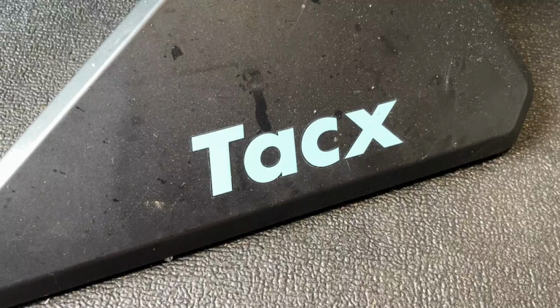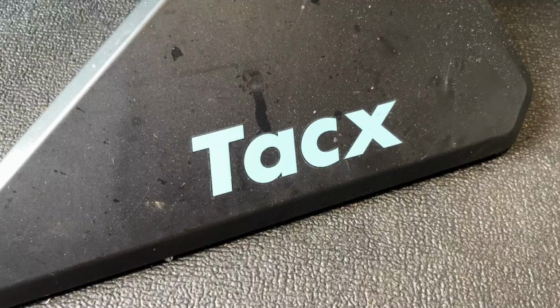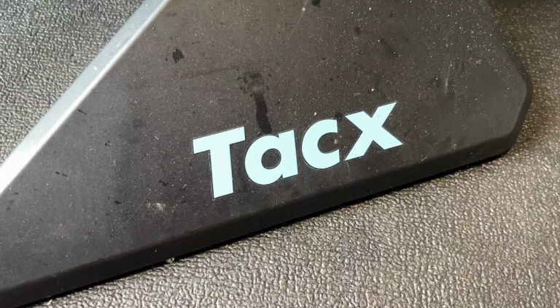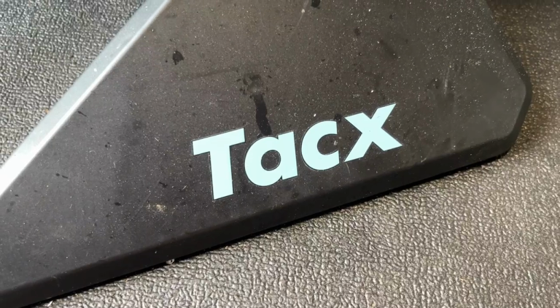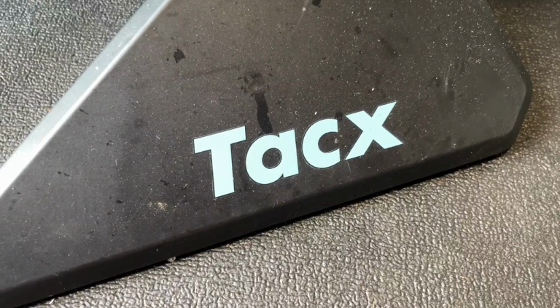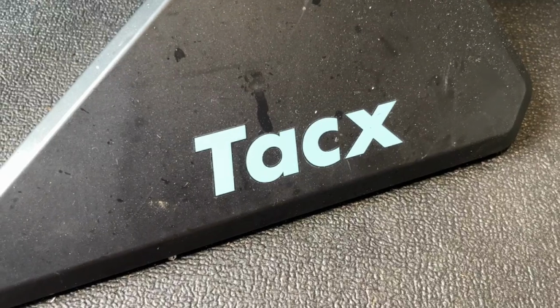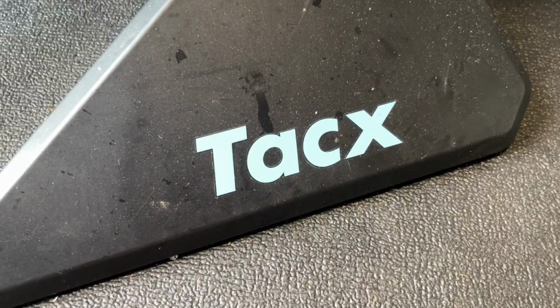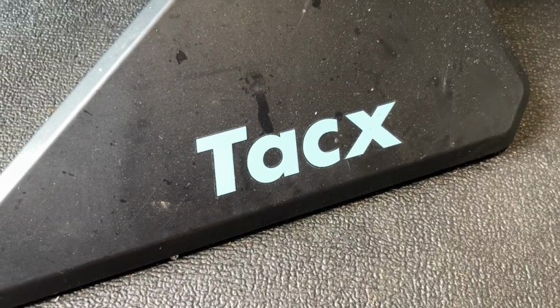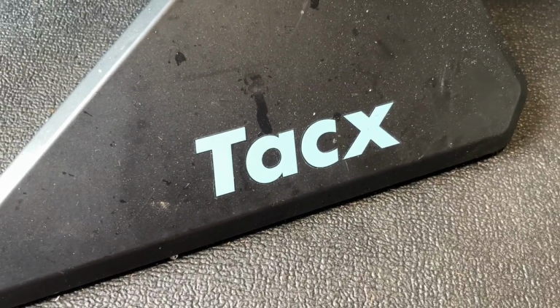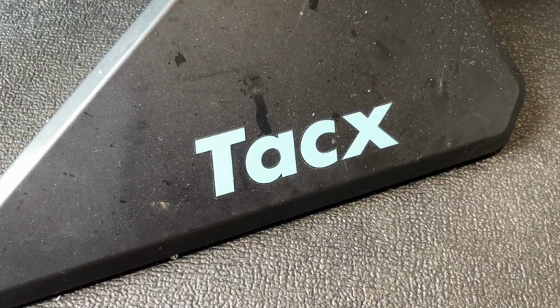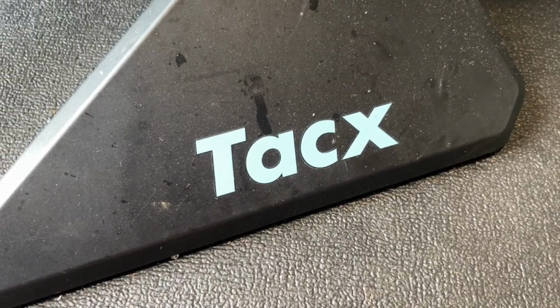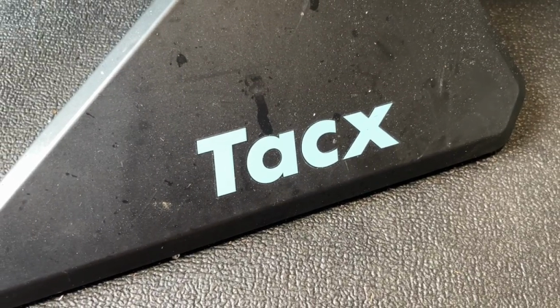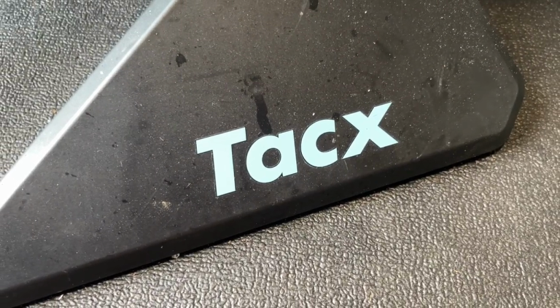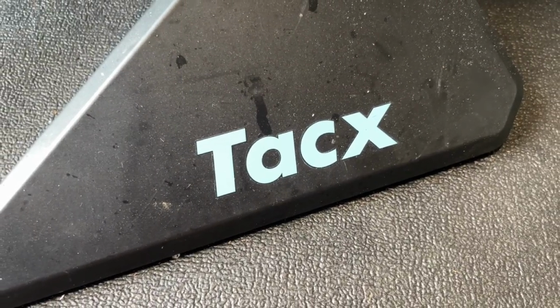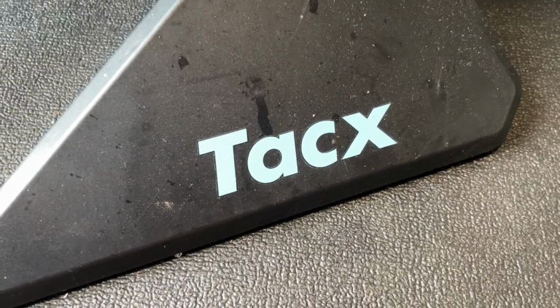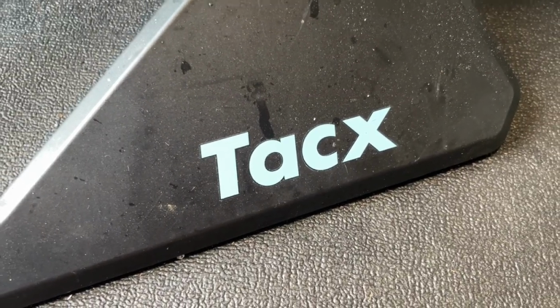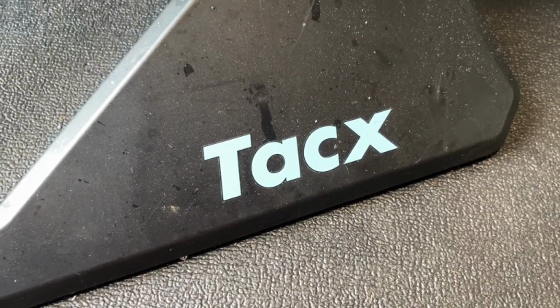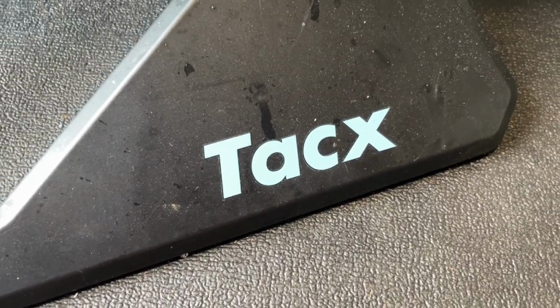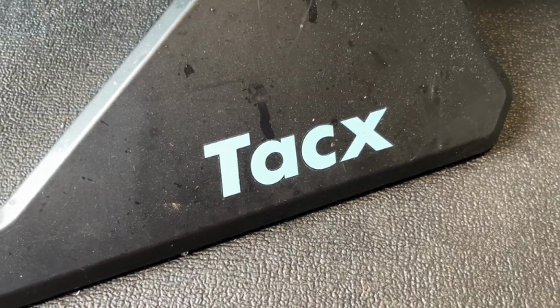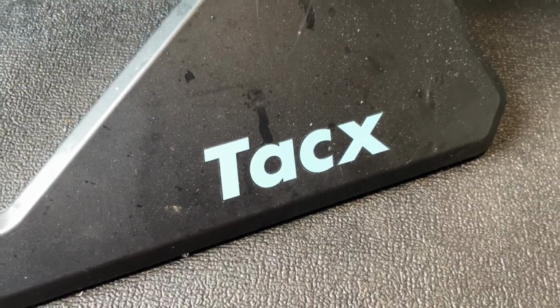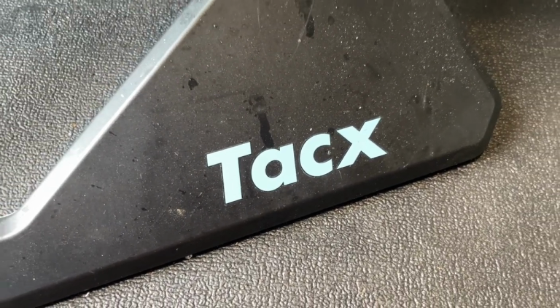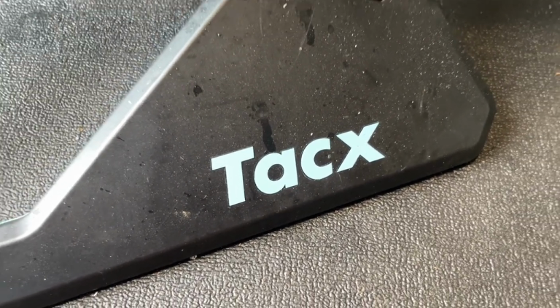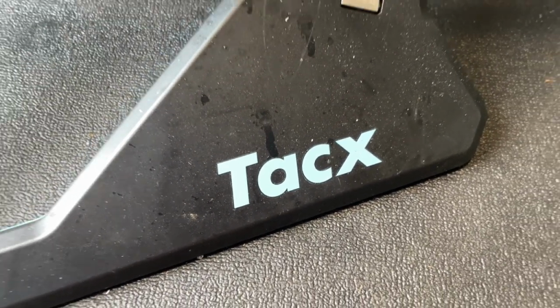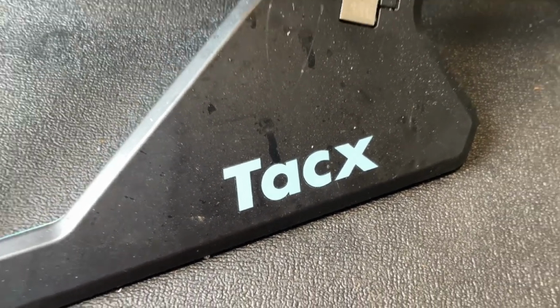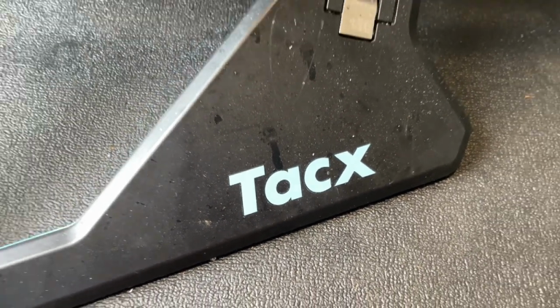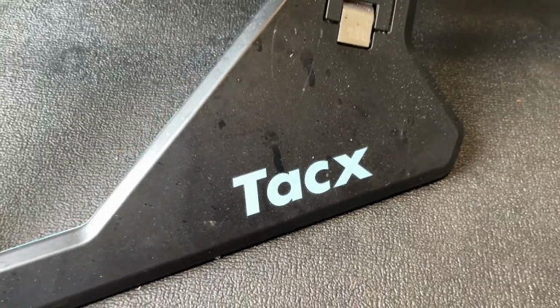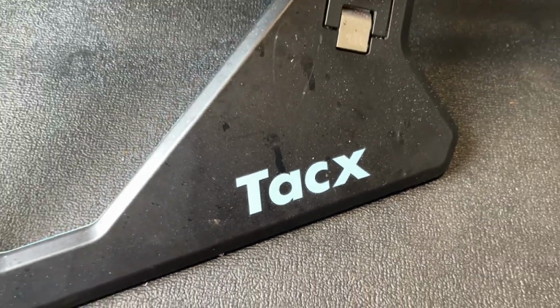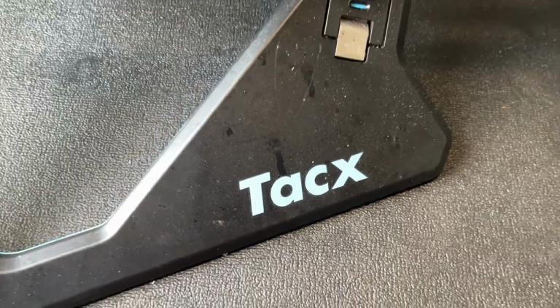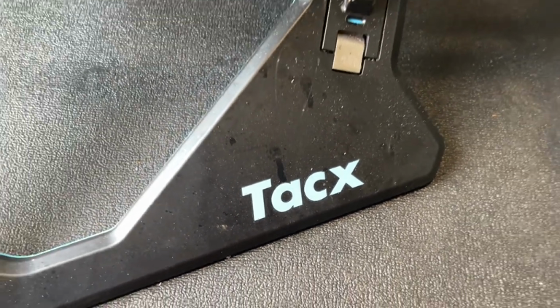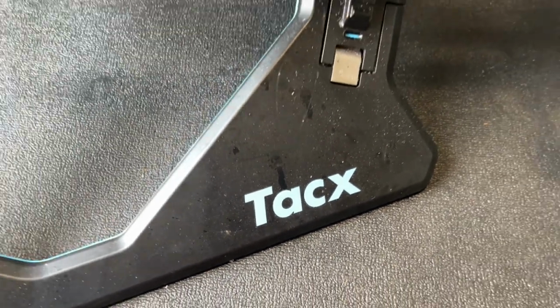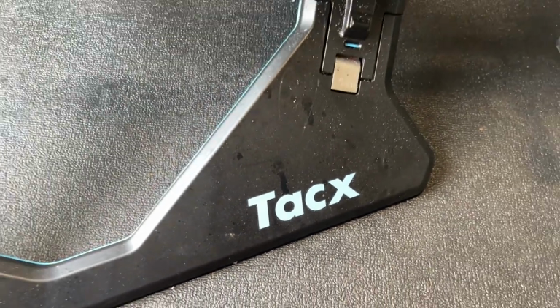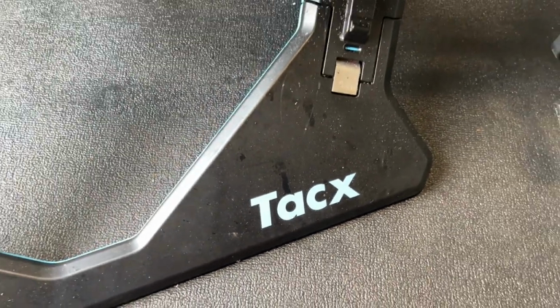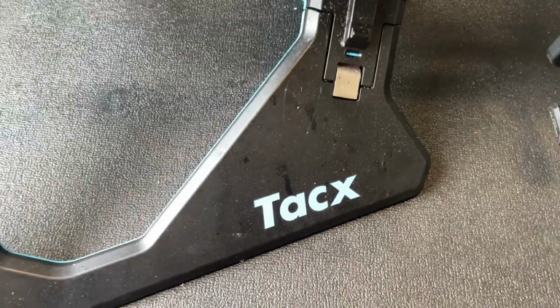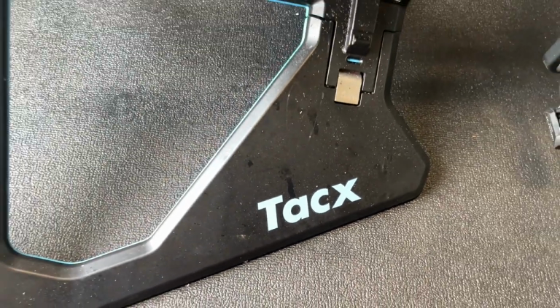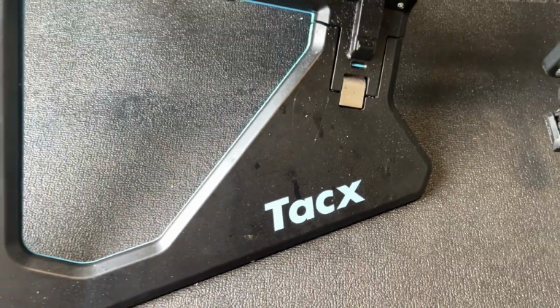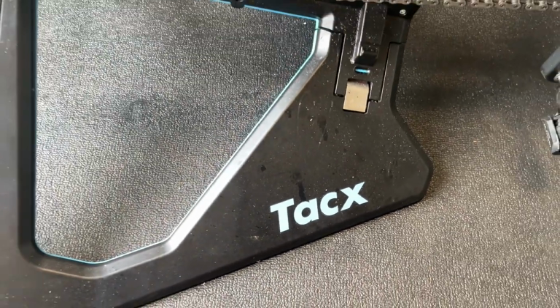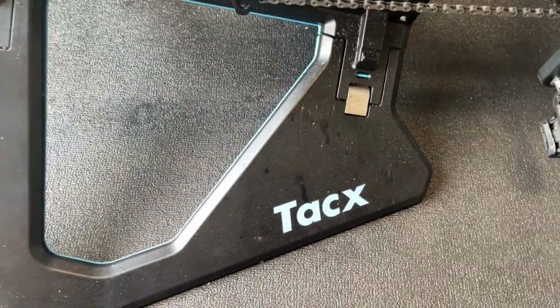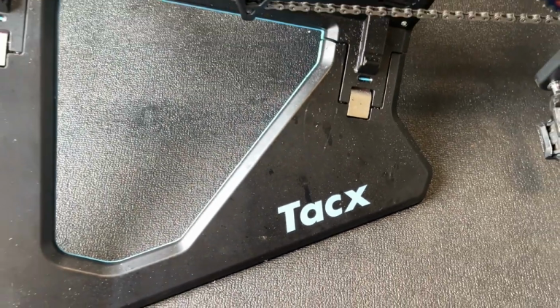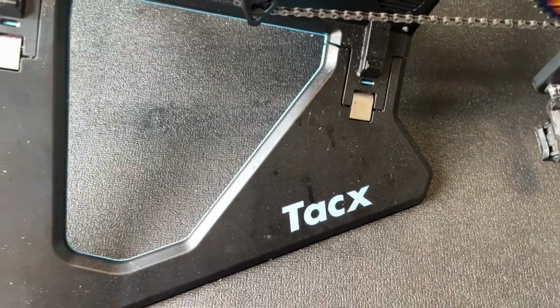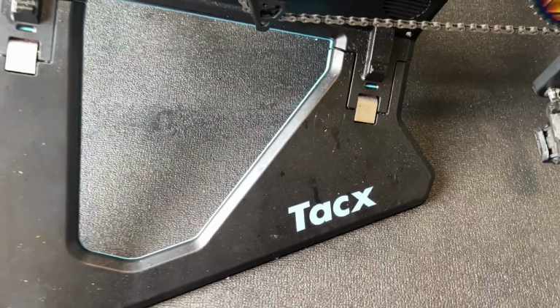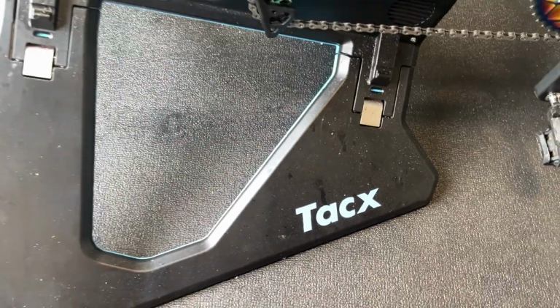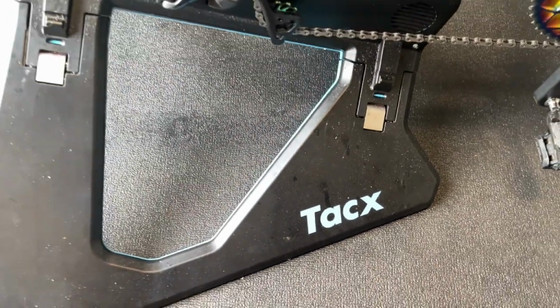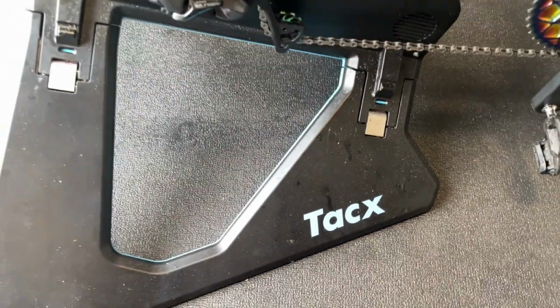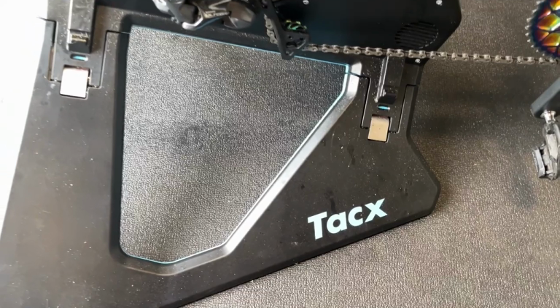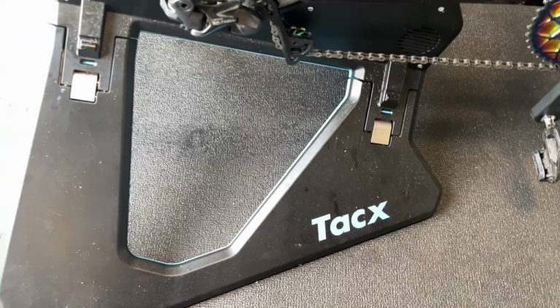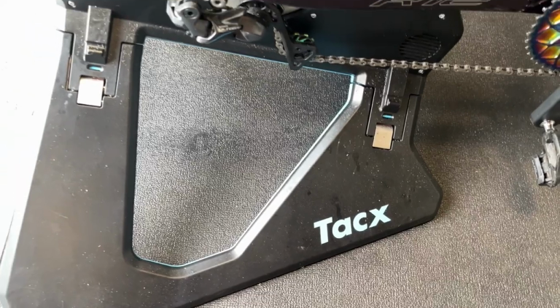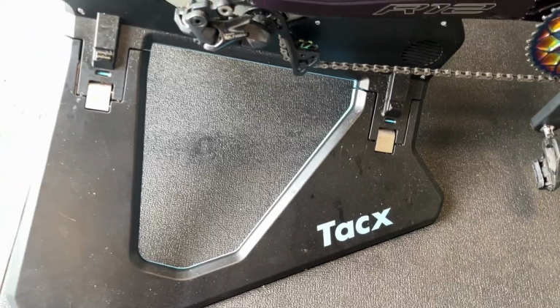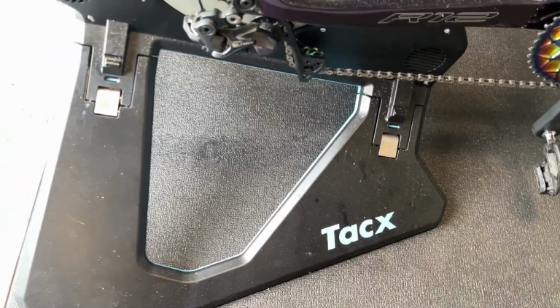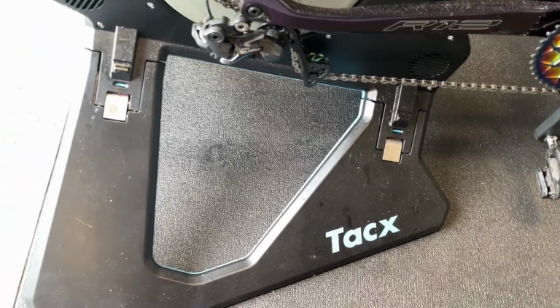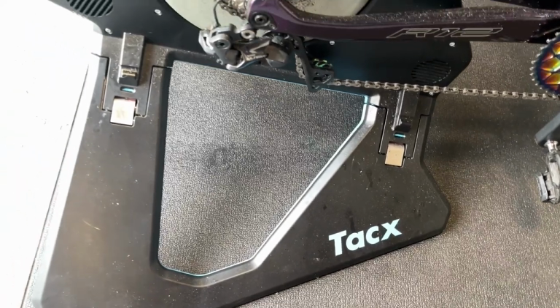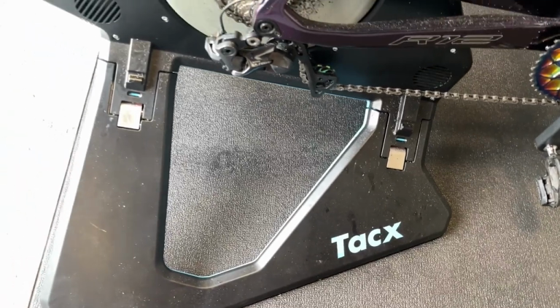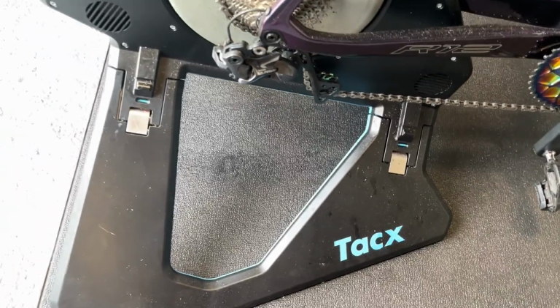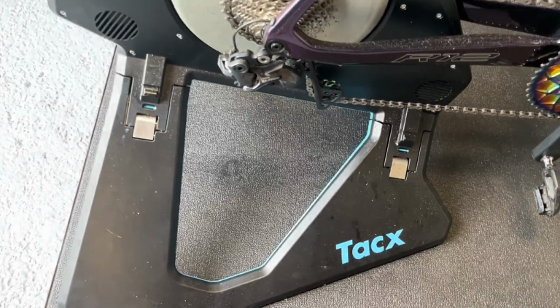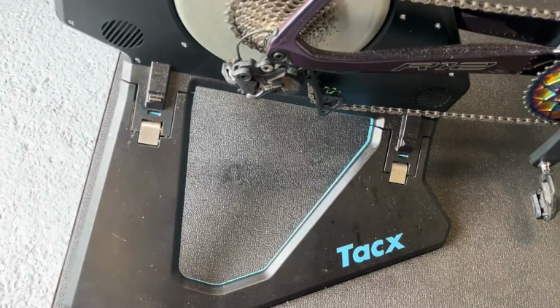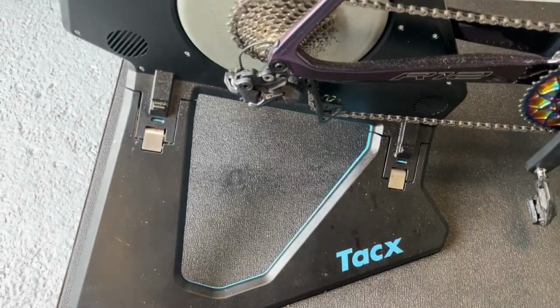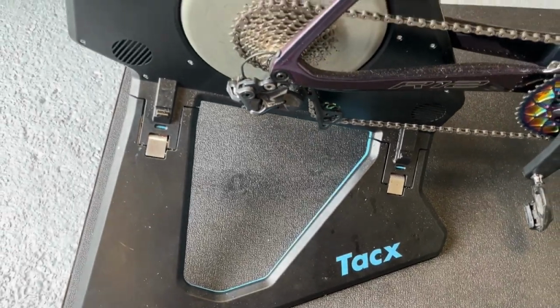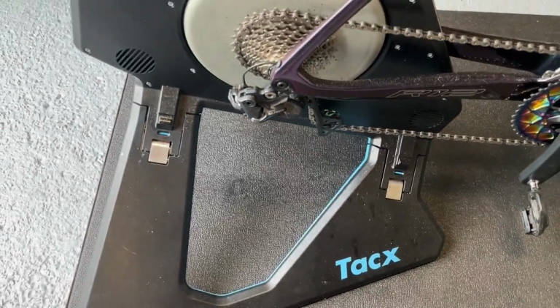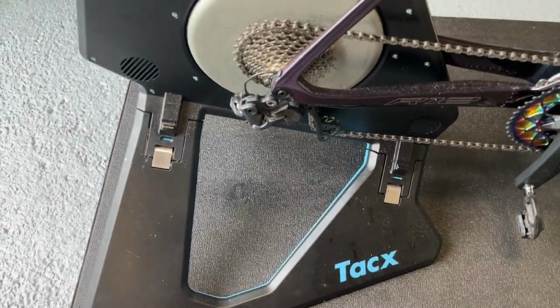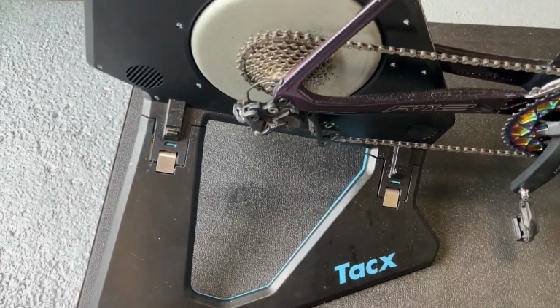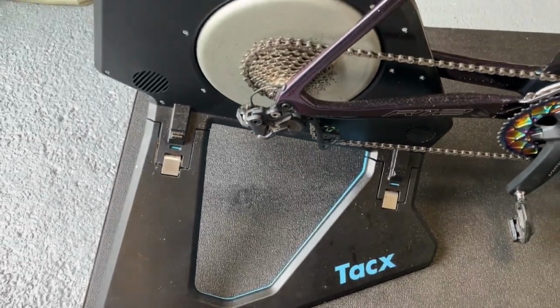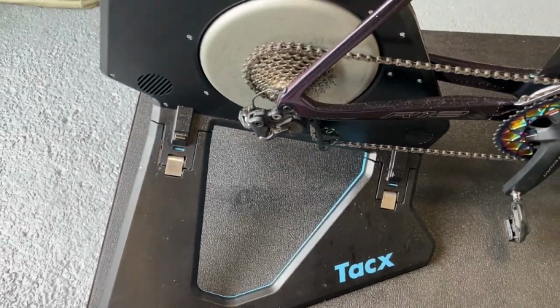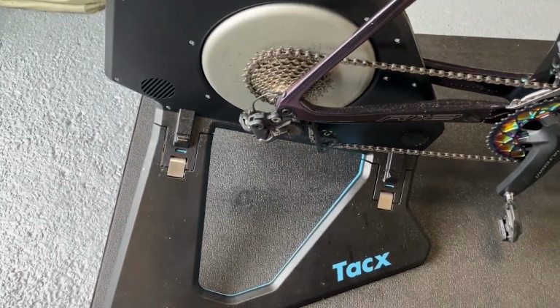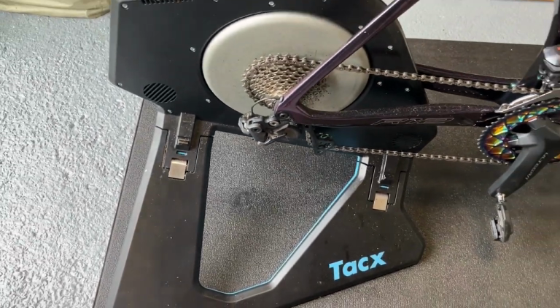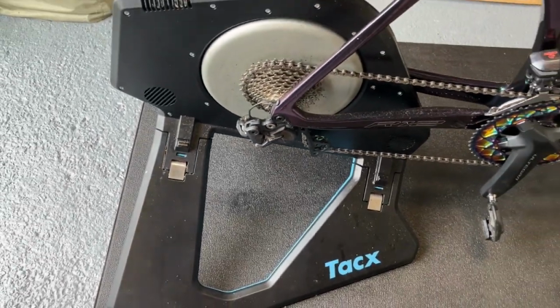Hi everyone, welcome to Kairos House. Today we're going to be doing a review on the Tacx Neo 2 Special Edition Smart Trainer.